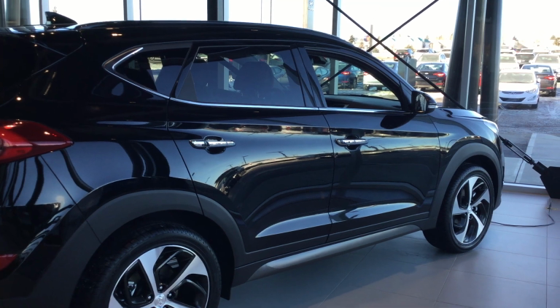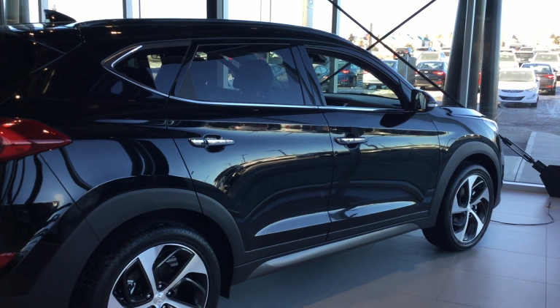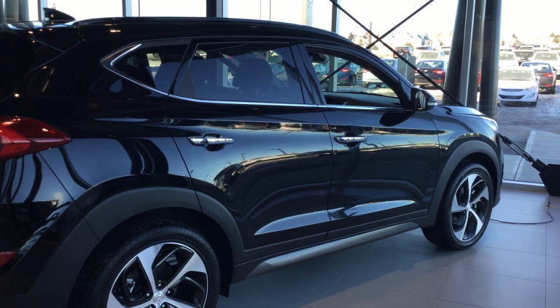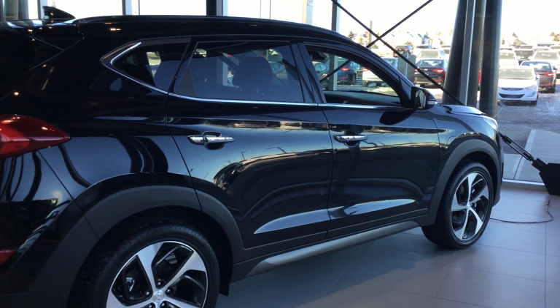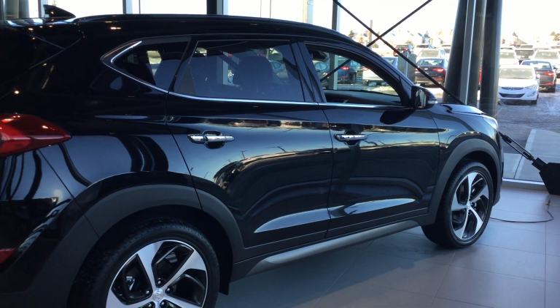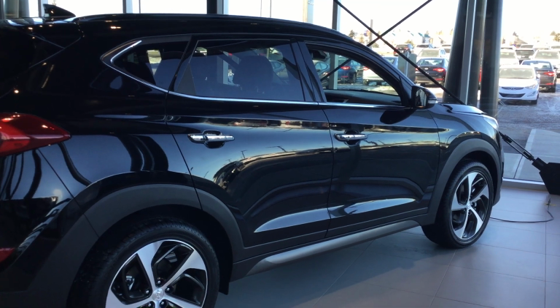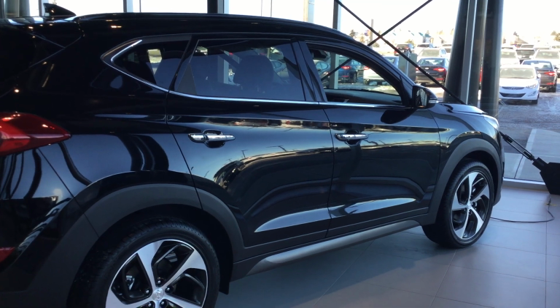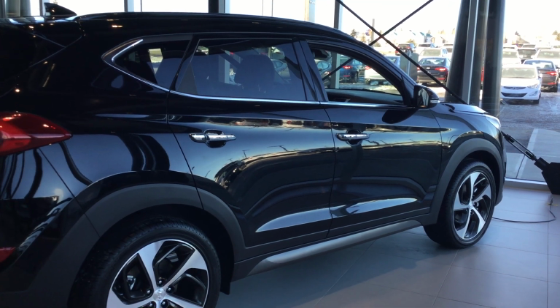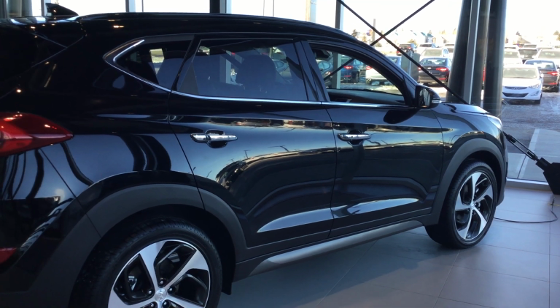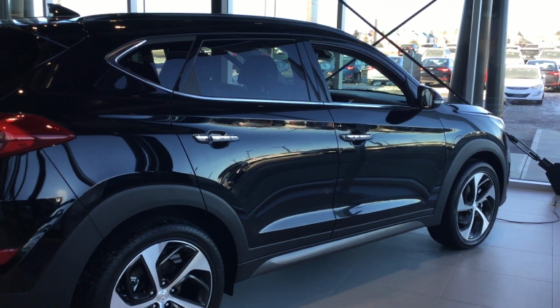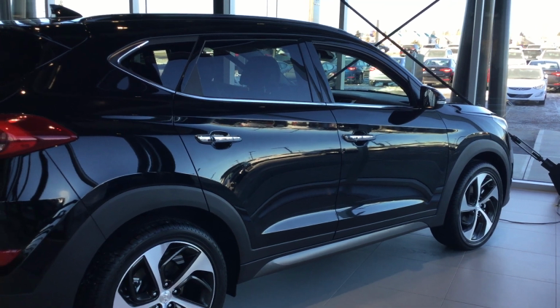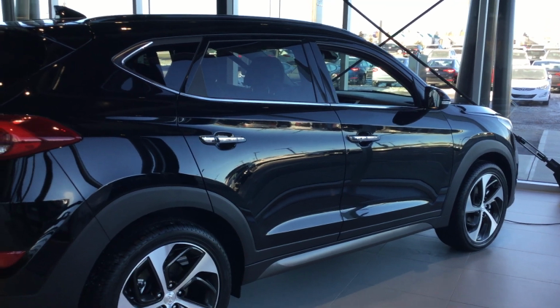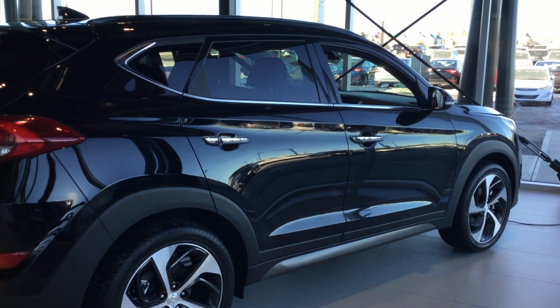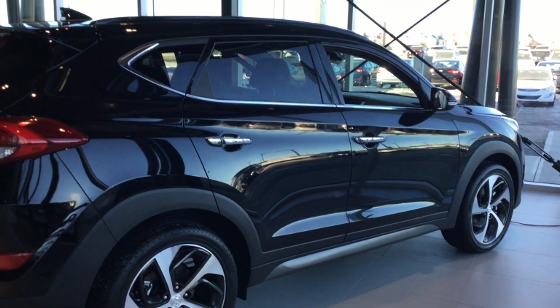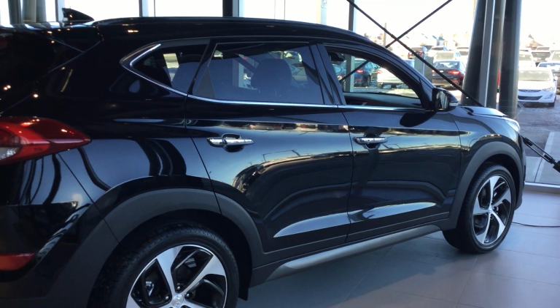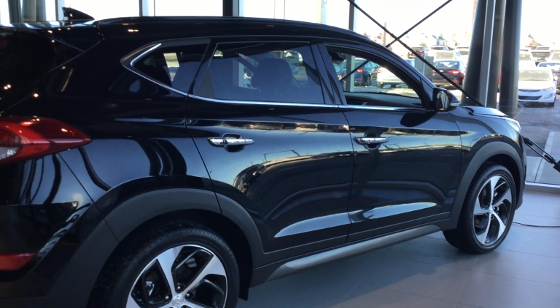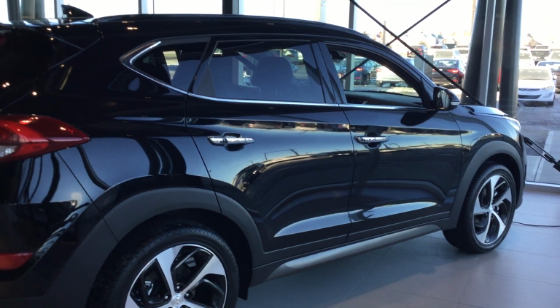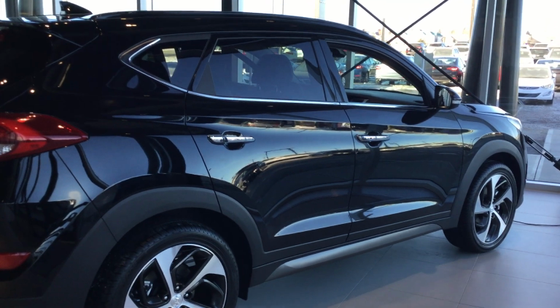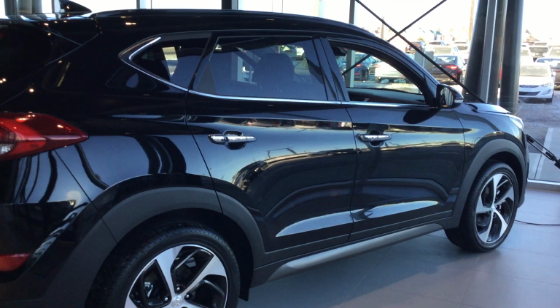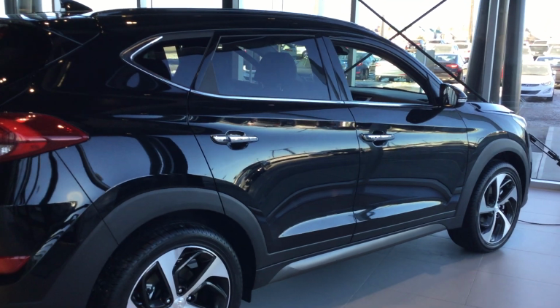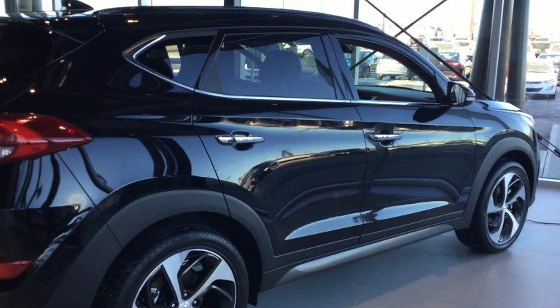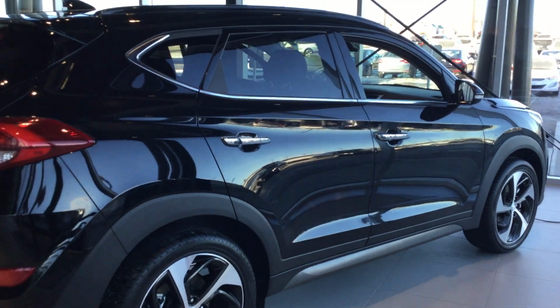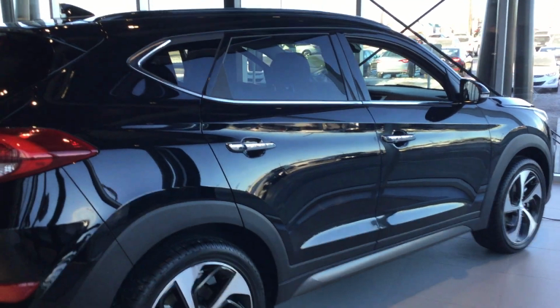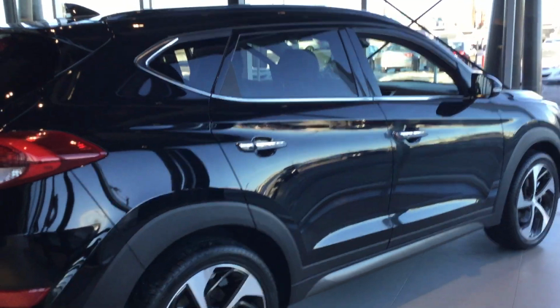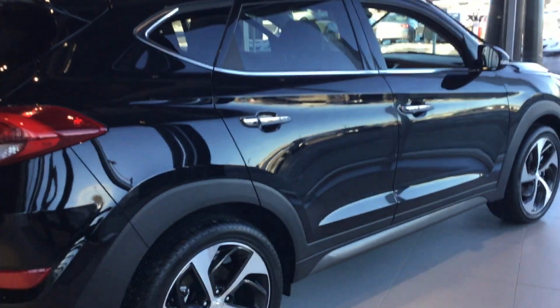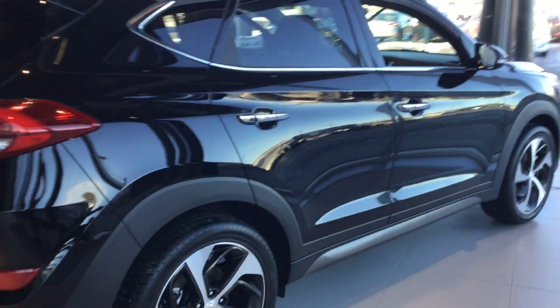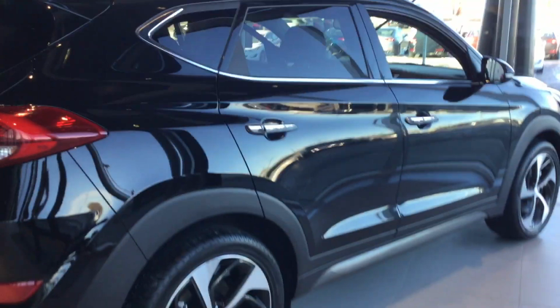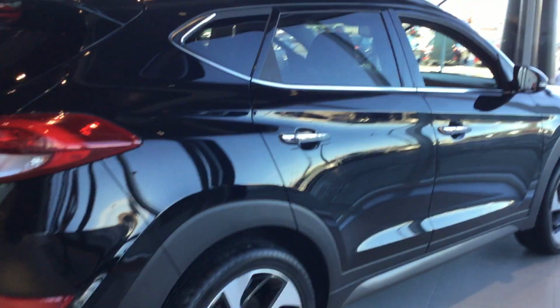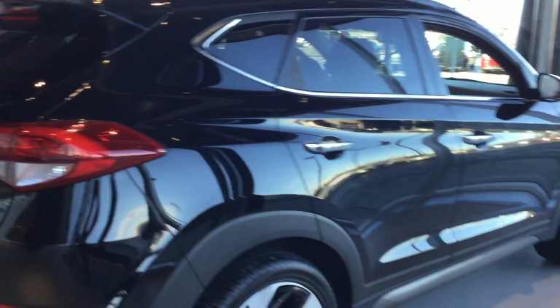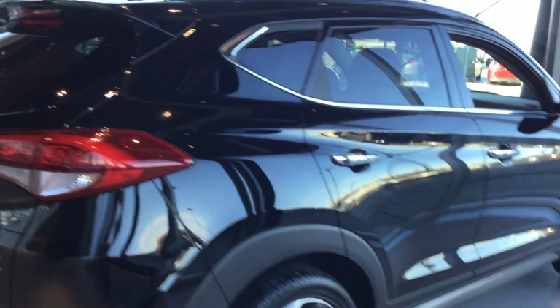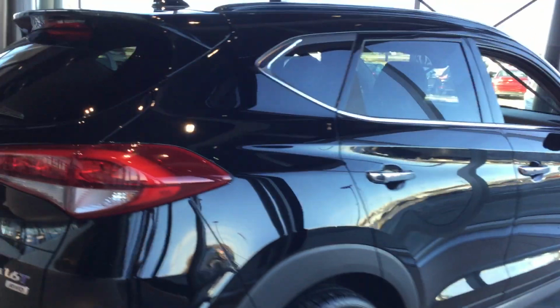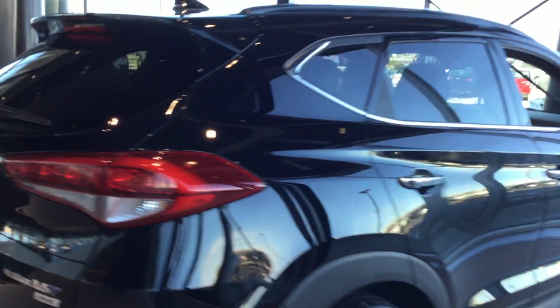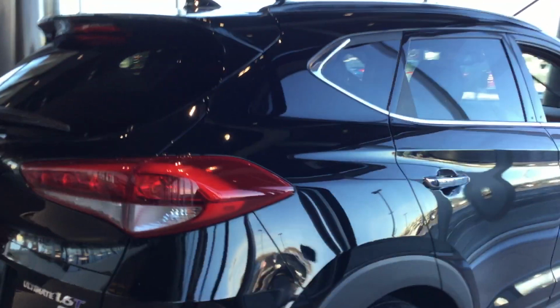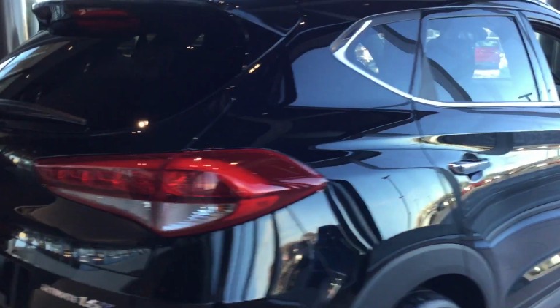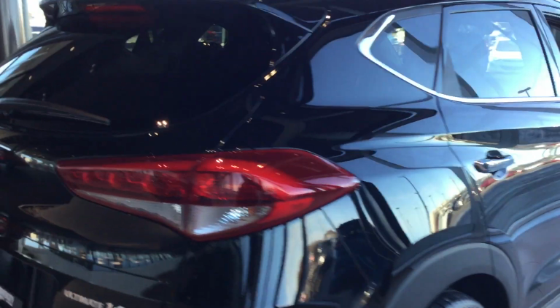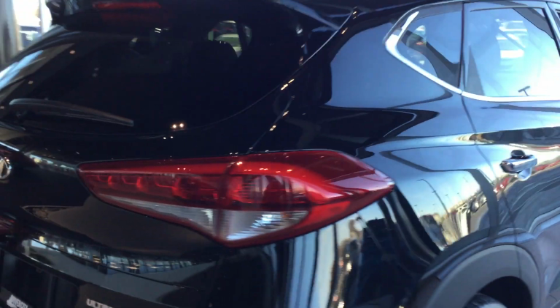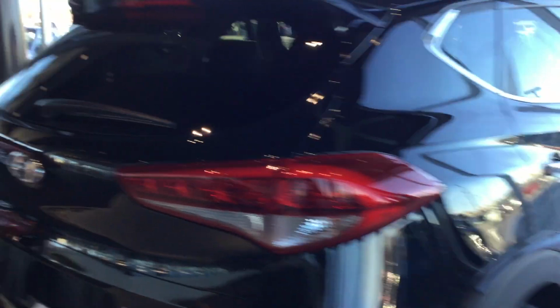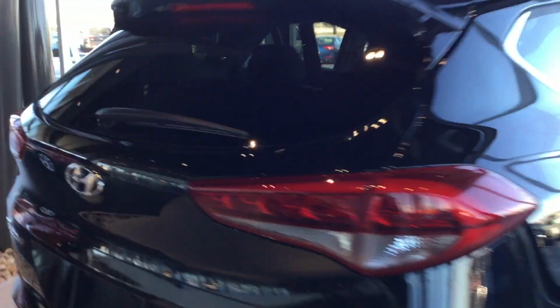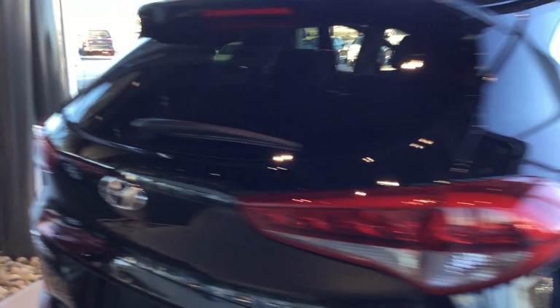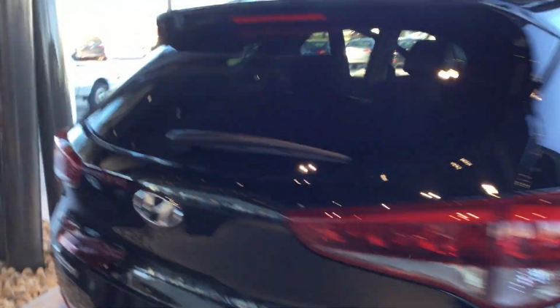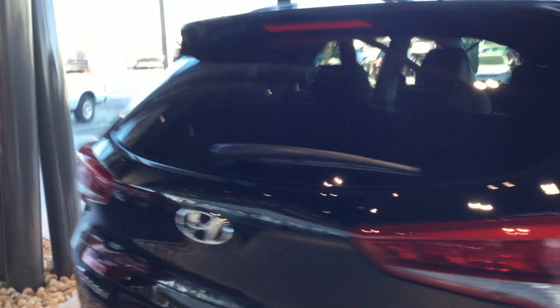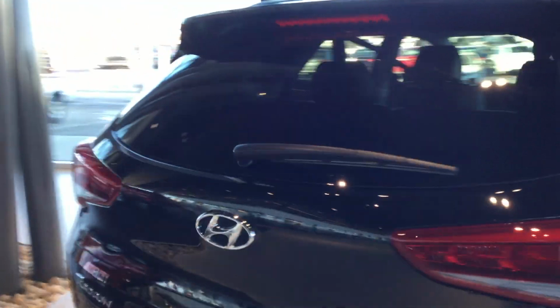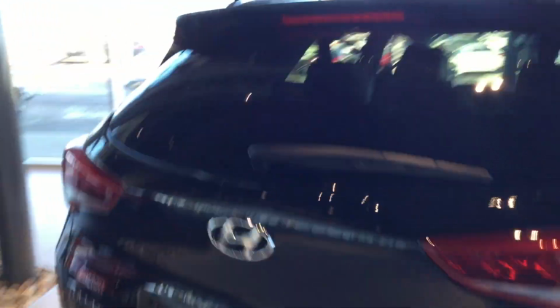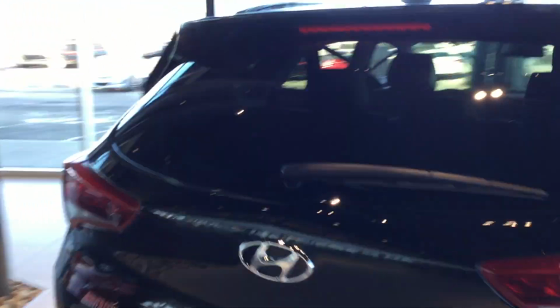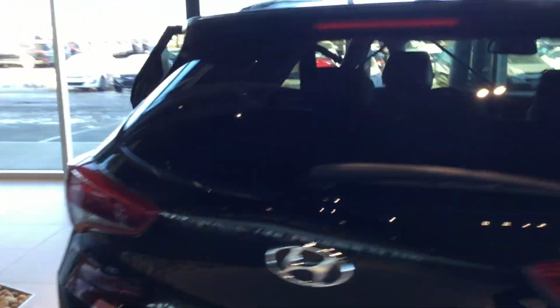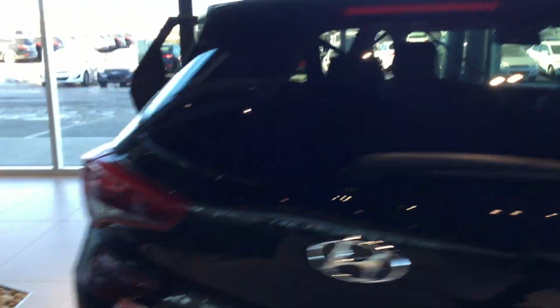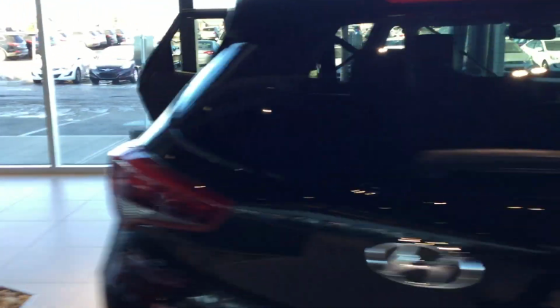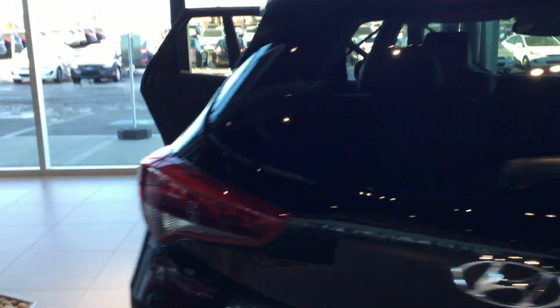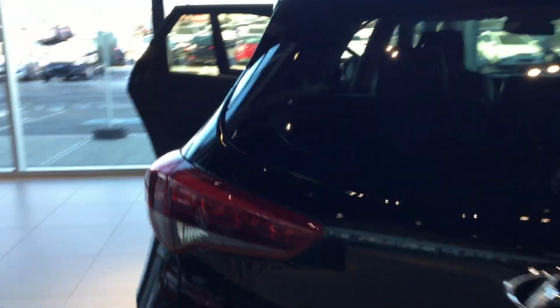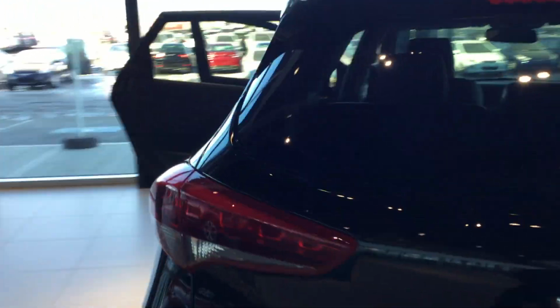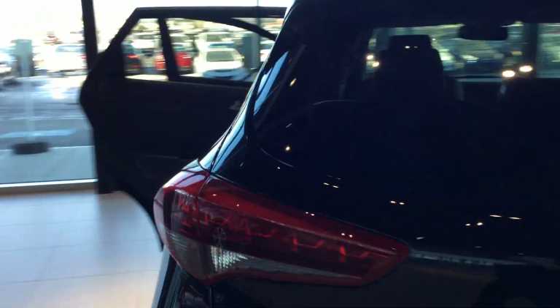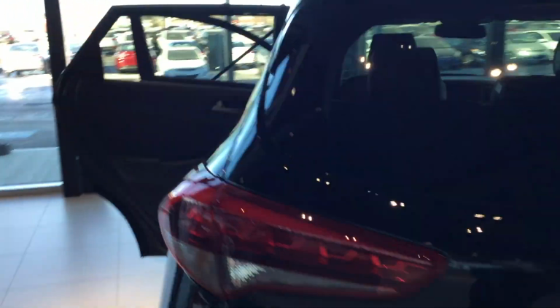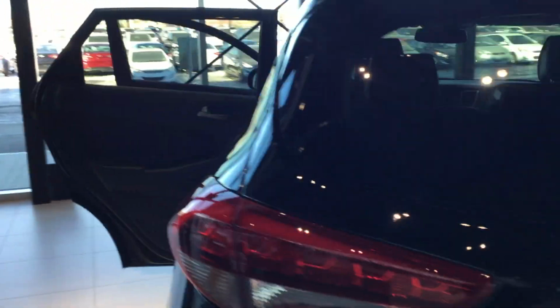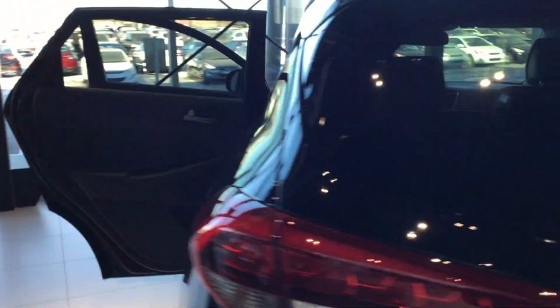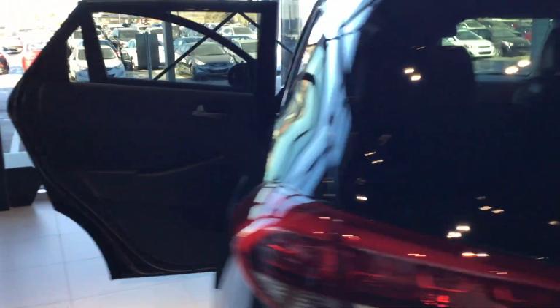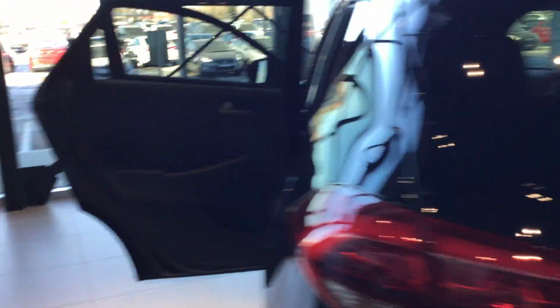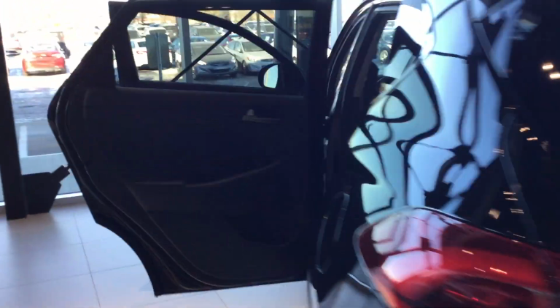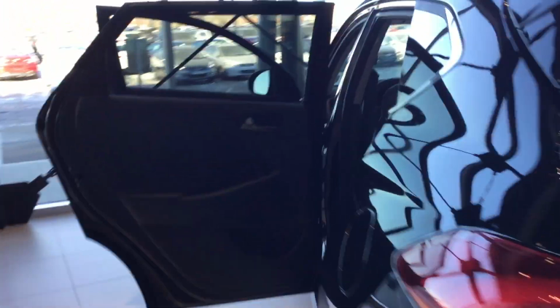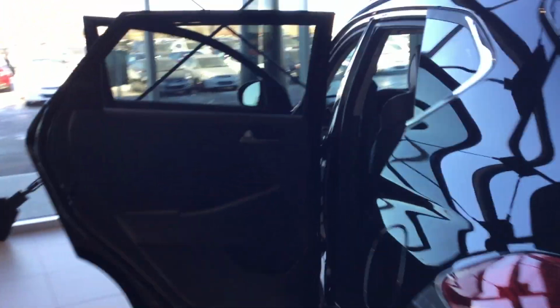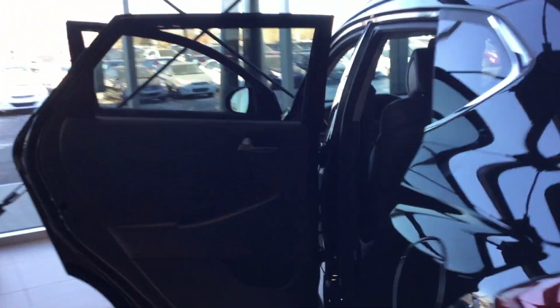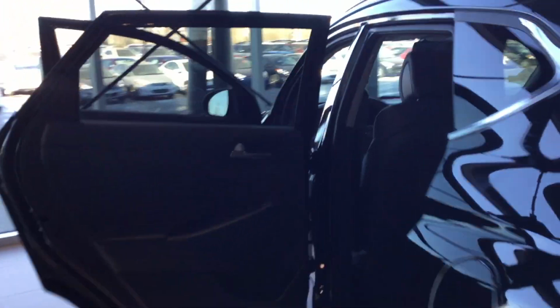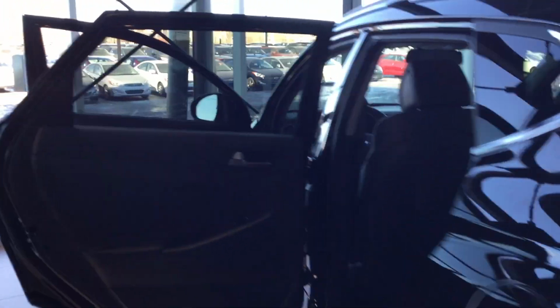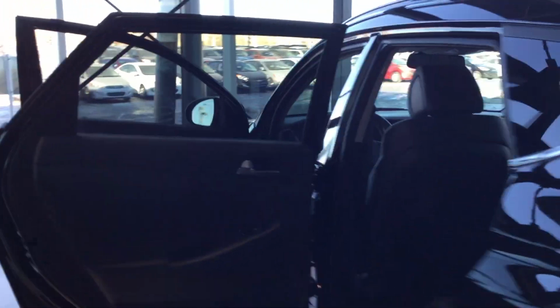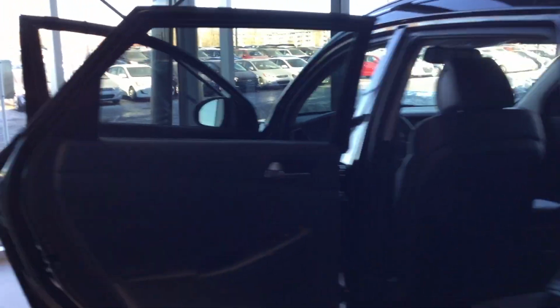Hi Trevor, it's Alicia from River City Hyundai. I'm here to show you the Ultimate Edition of the Tucson that you inquired about.